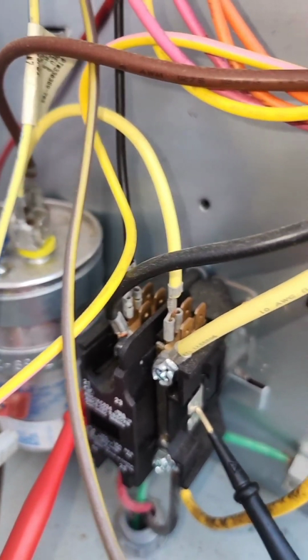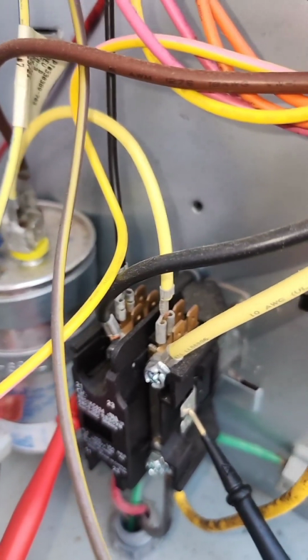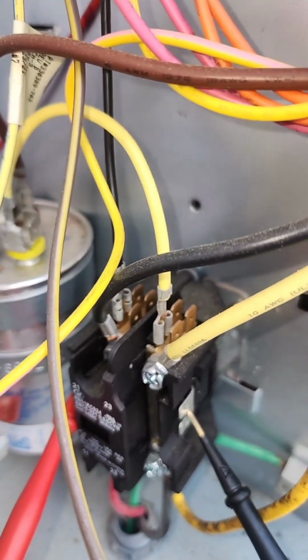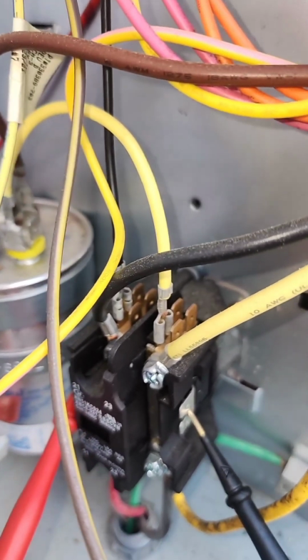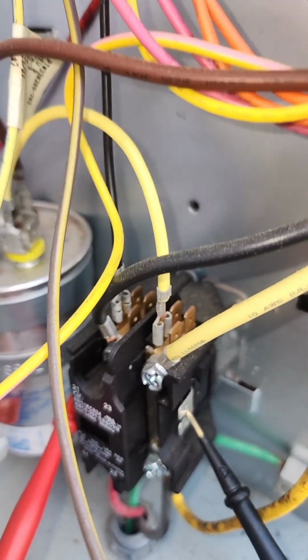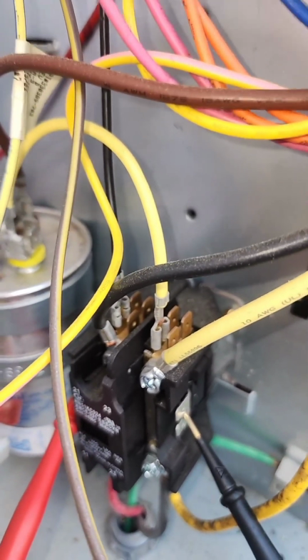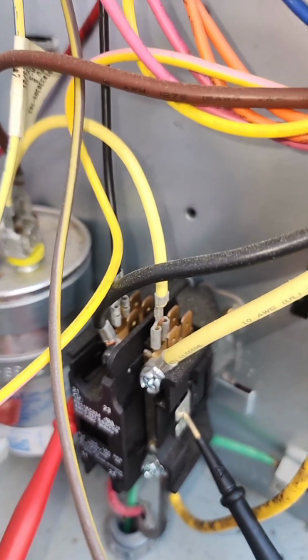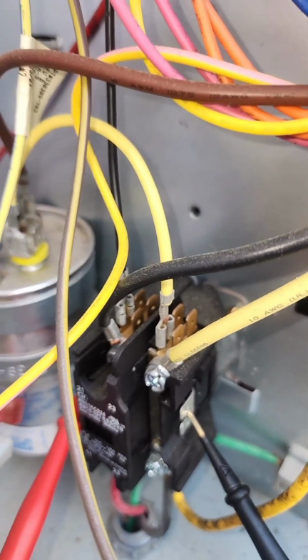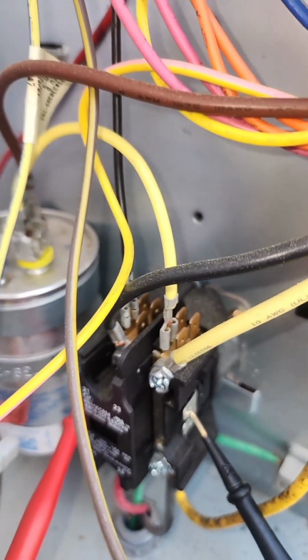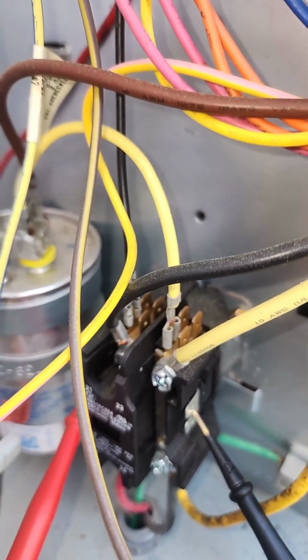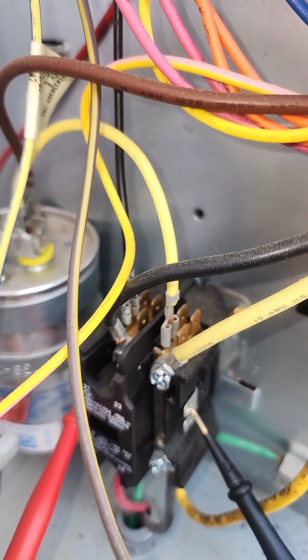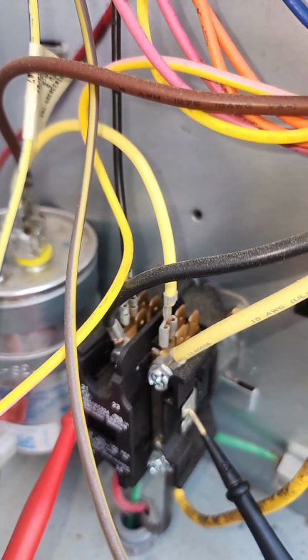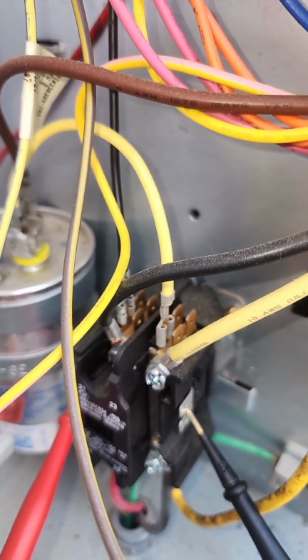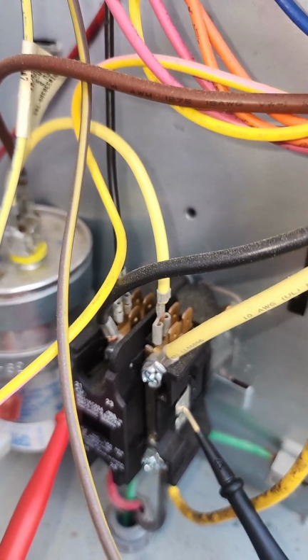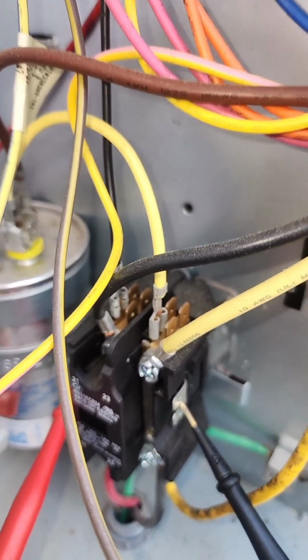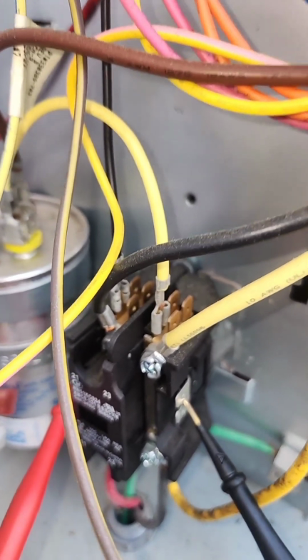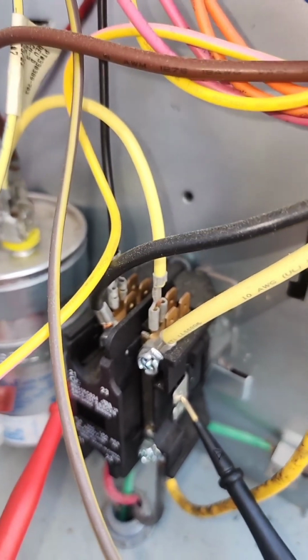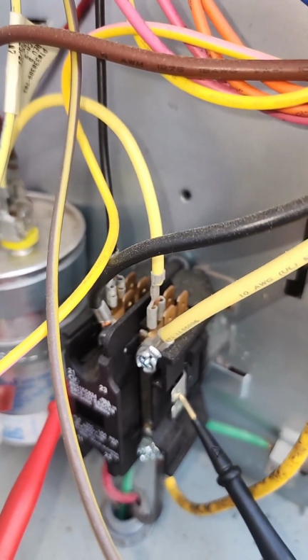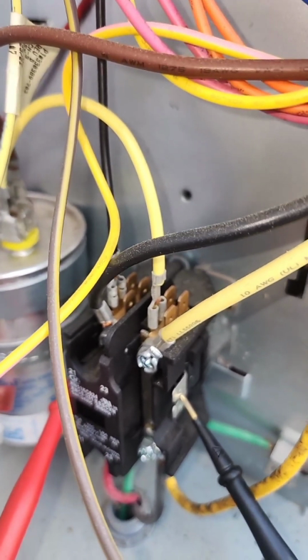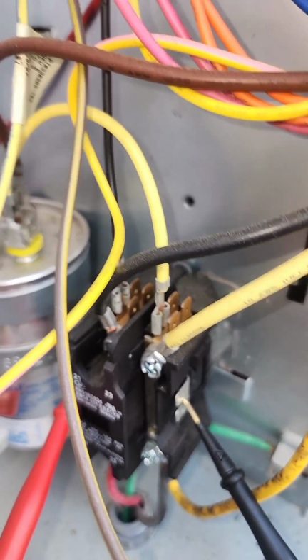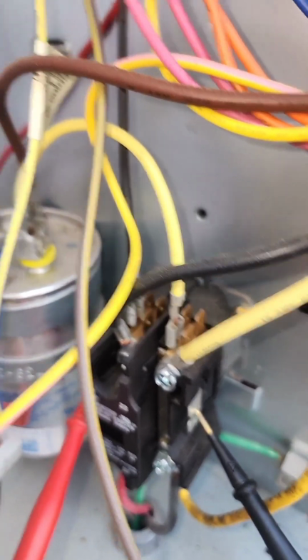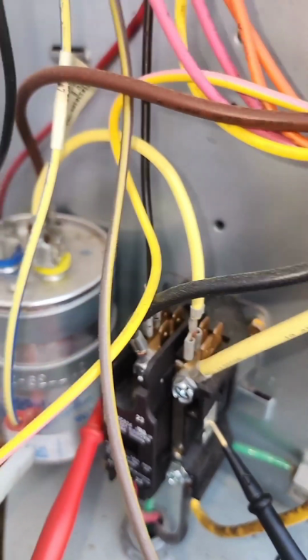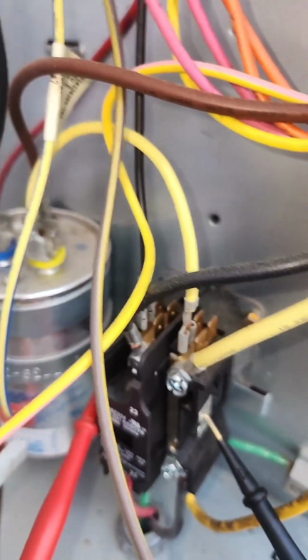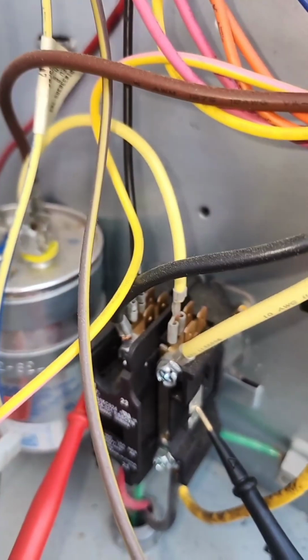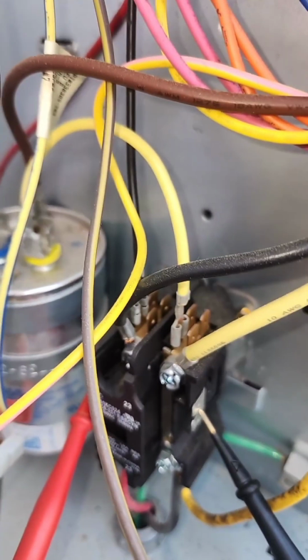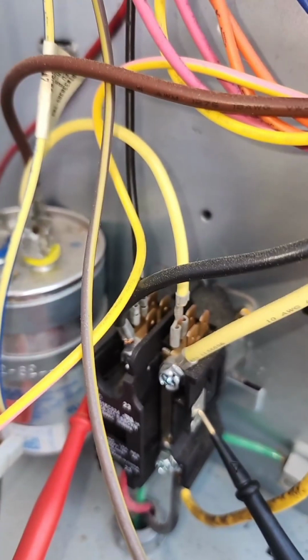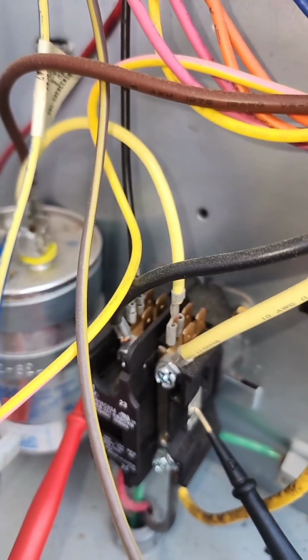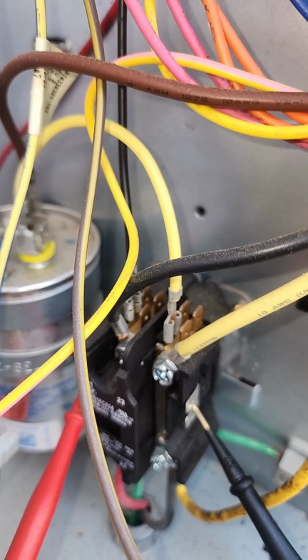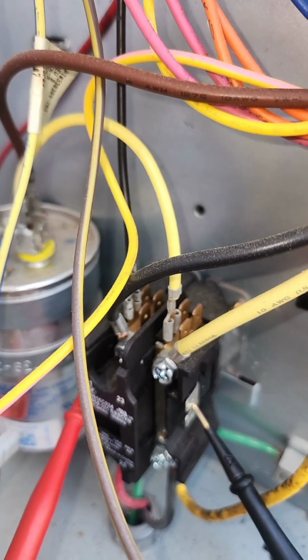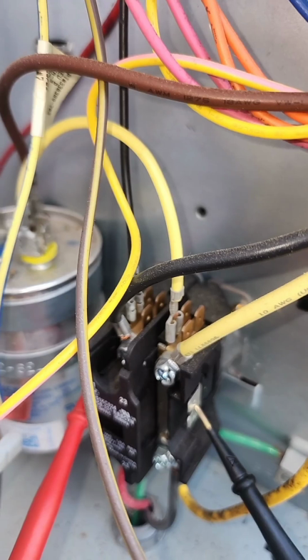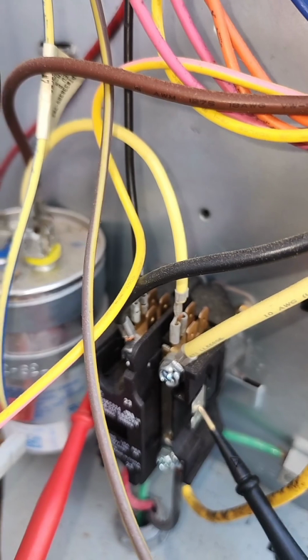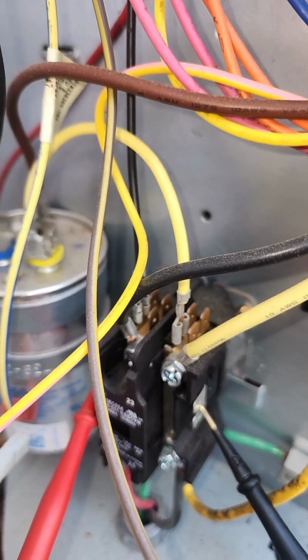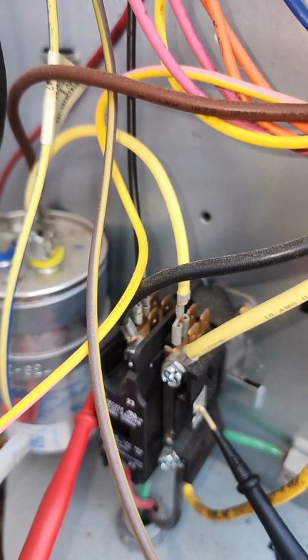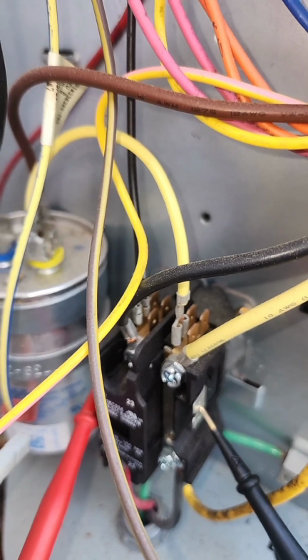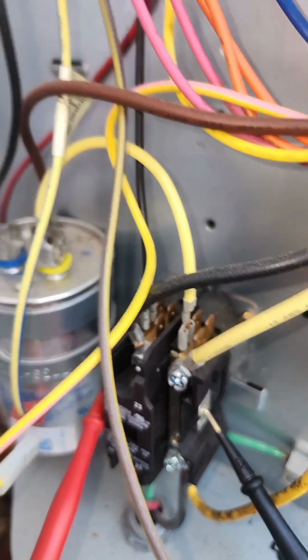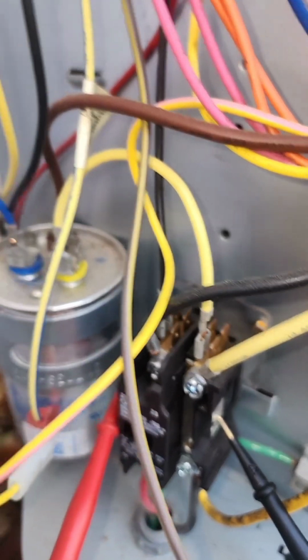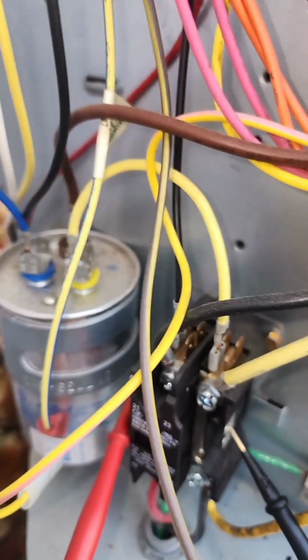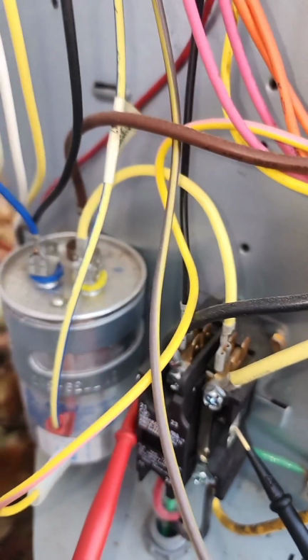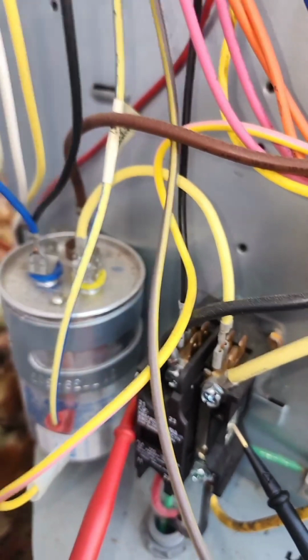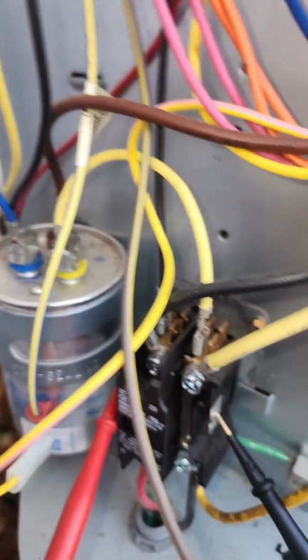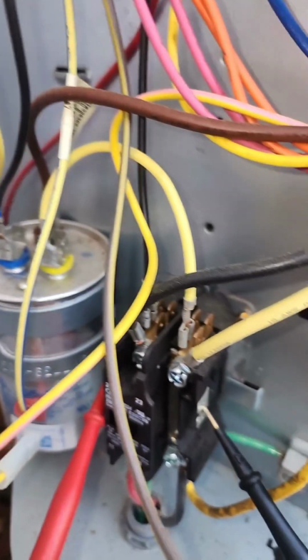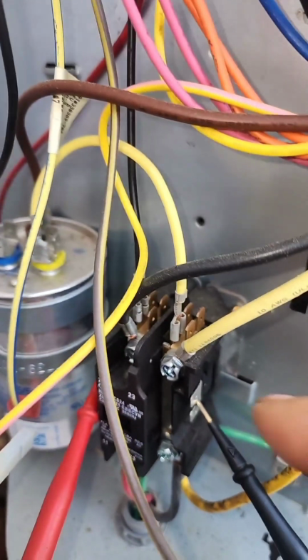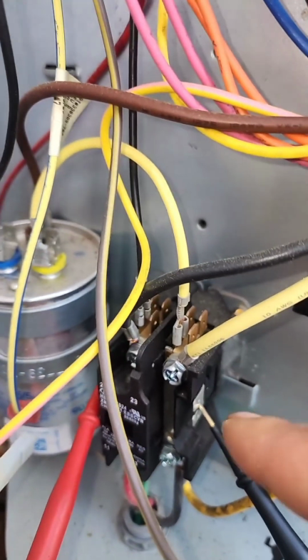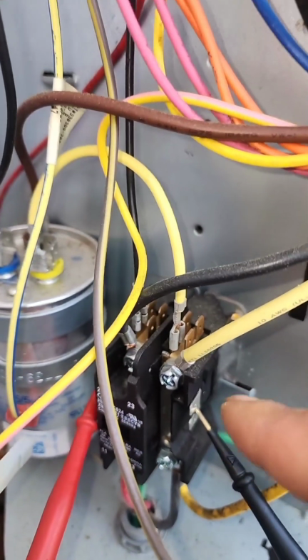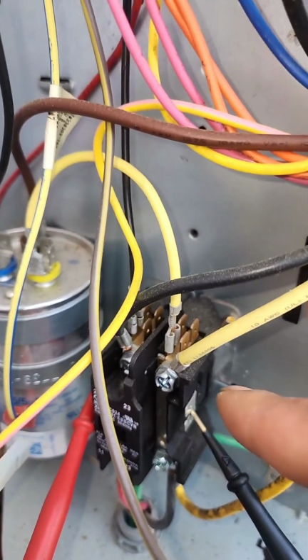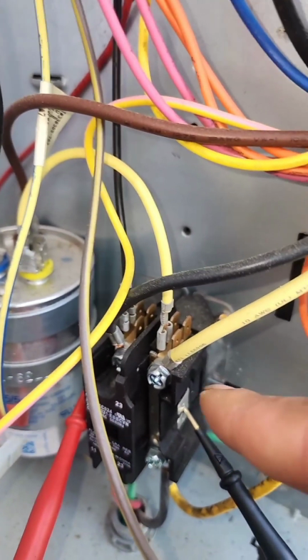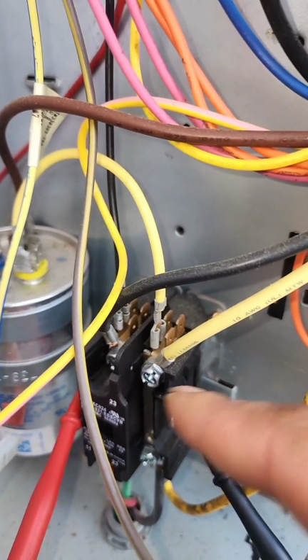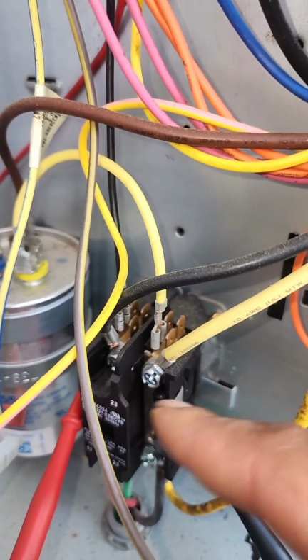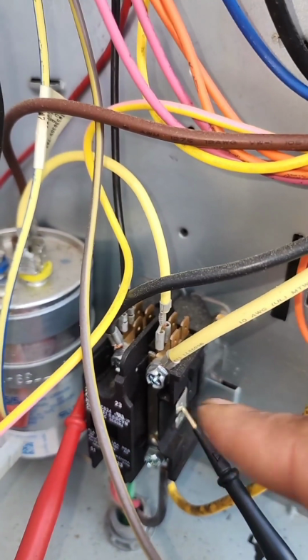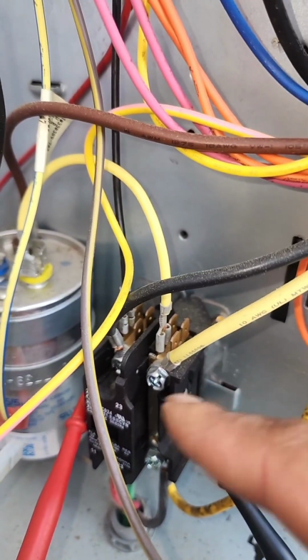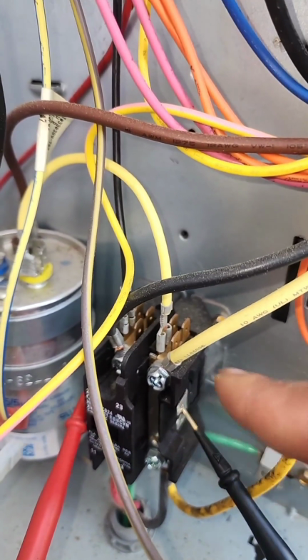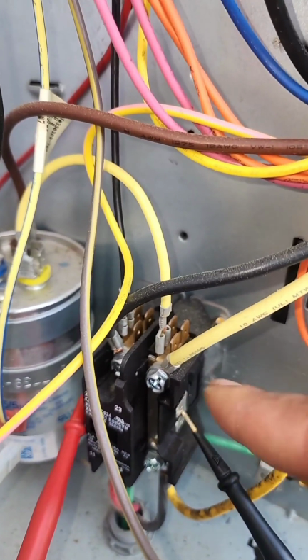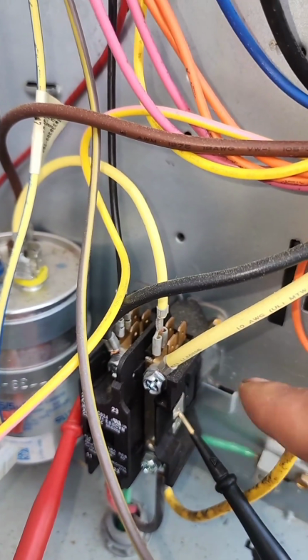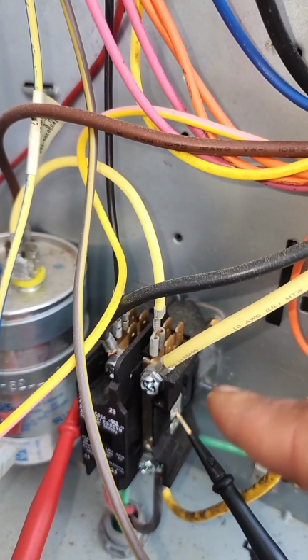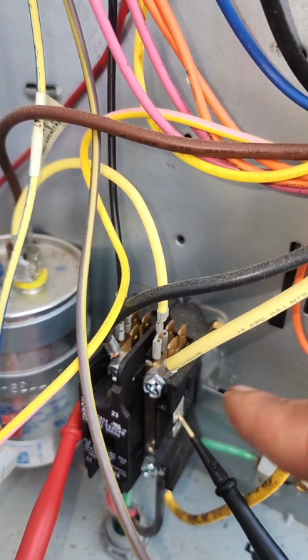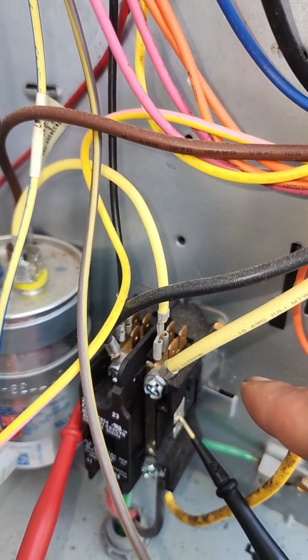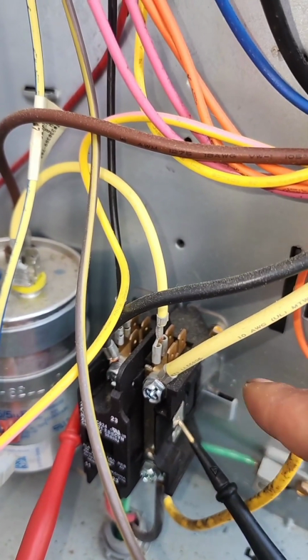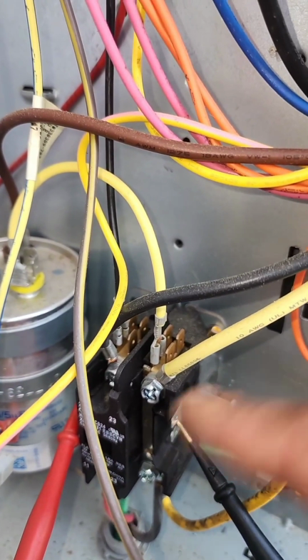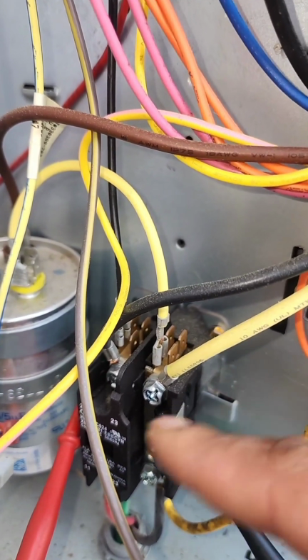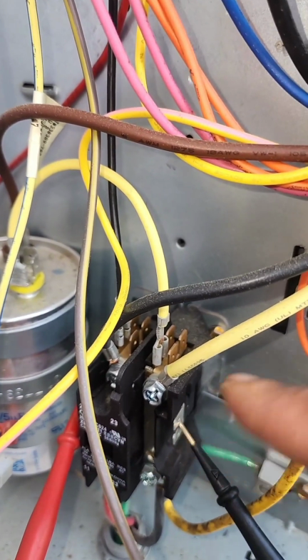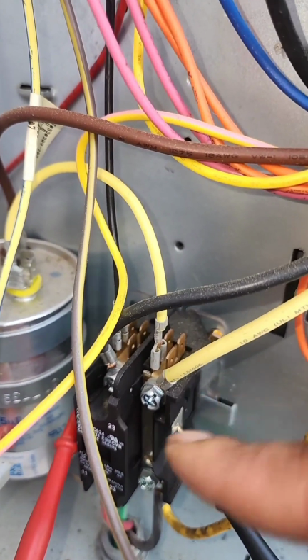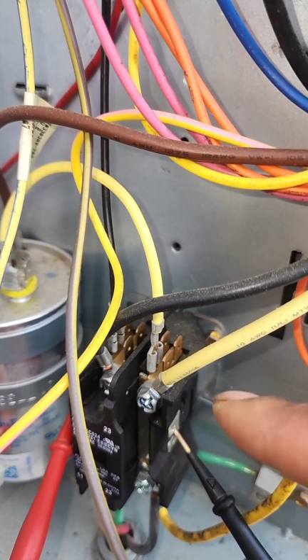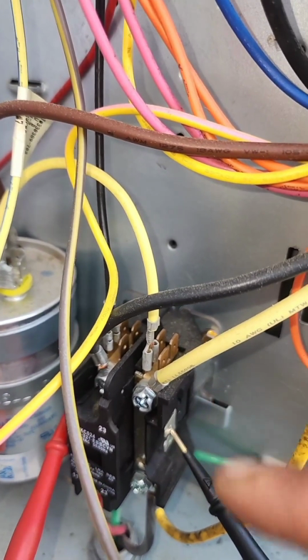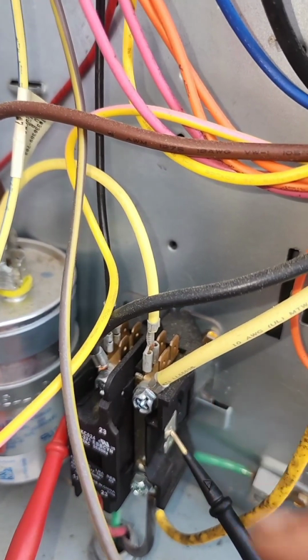And you will blow a fuse. And if it's open line, it just means that the coil is severed somewhere between left and right.